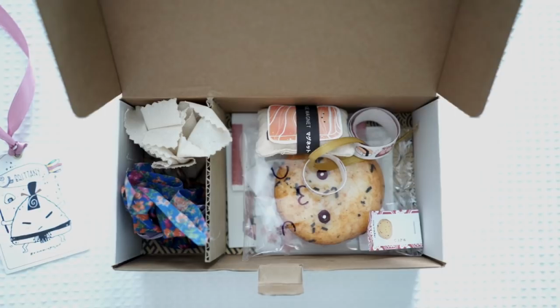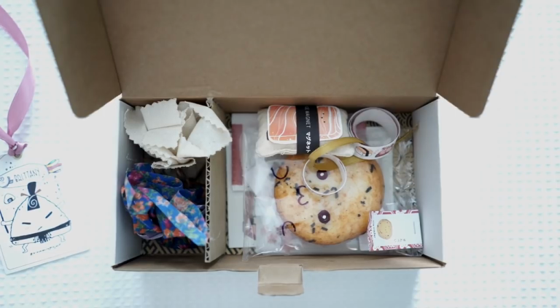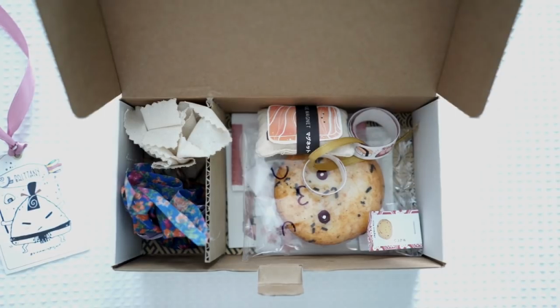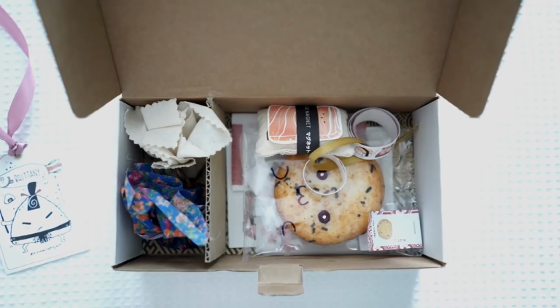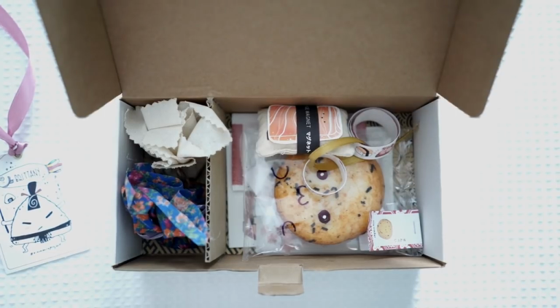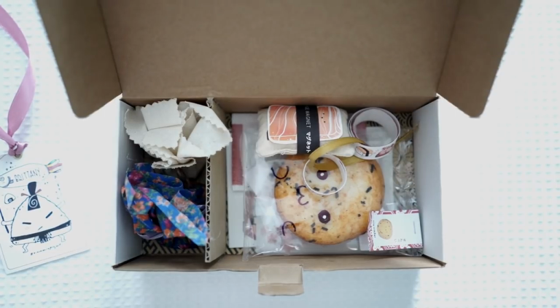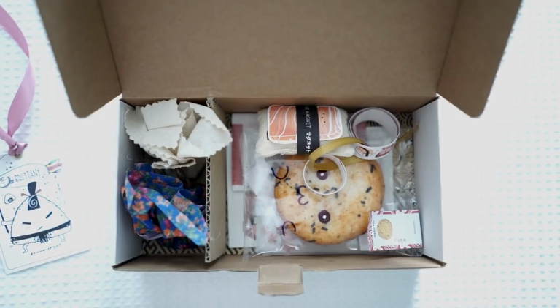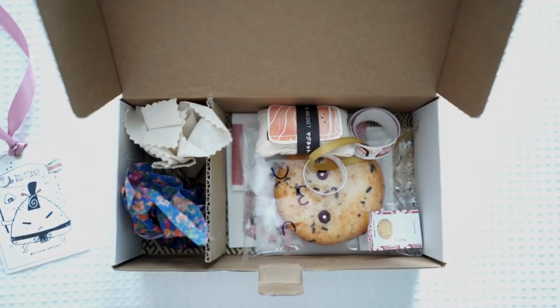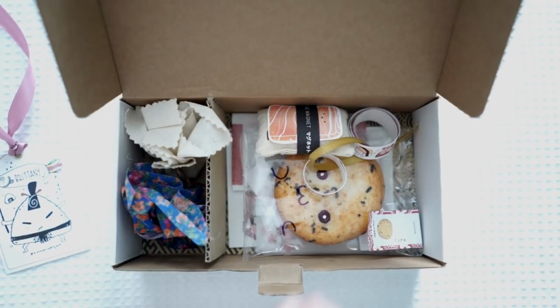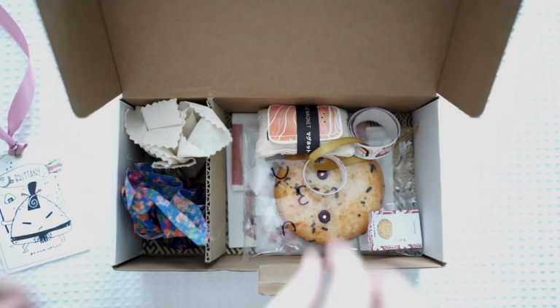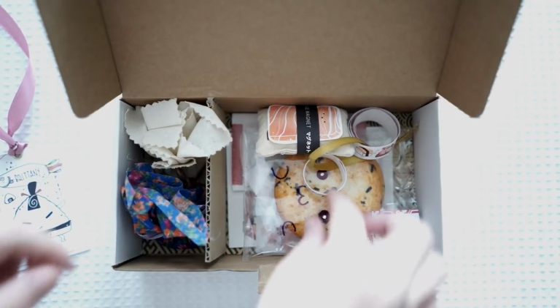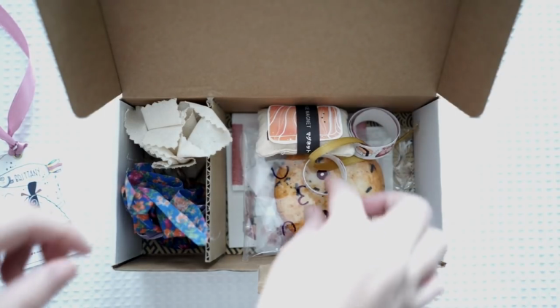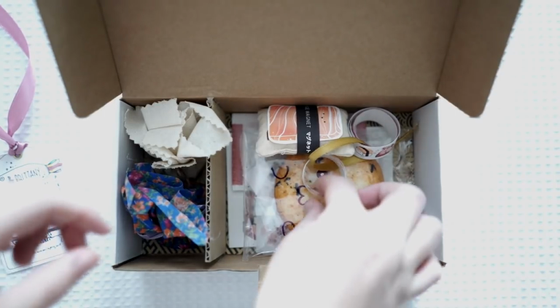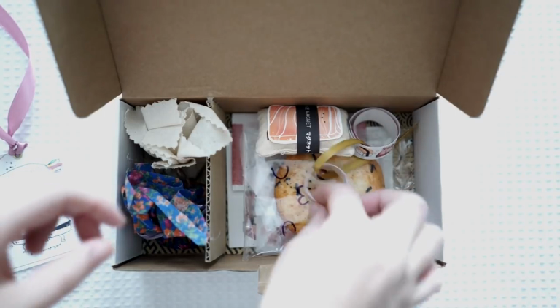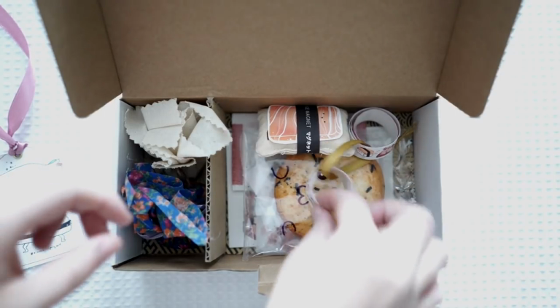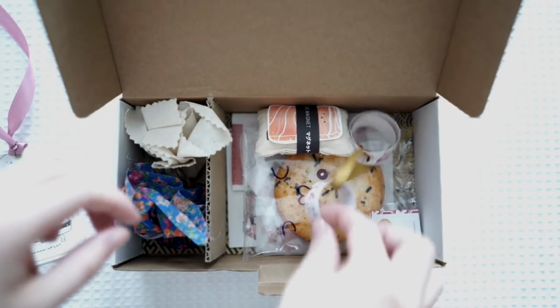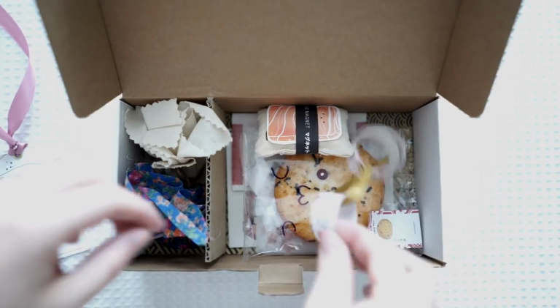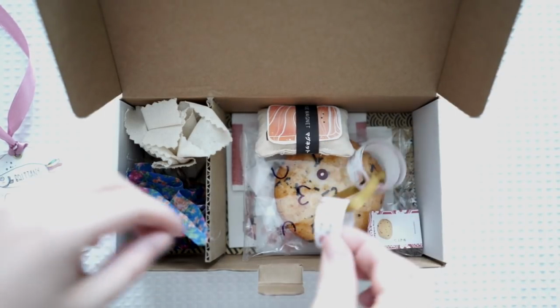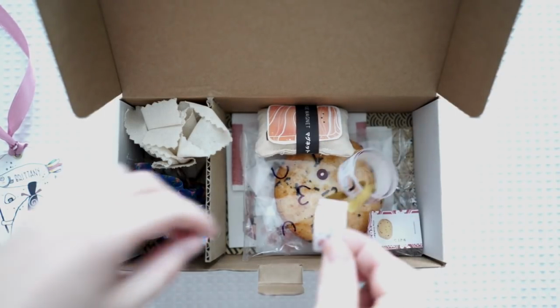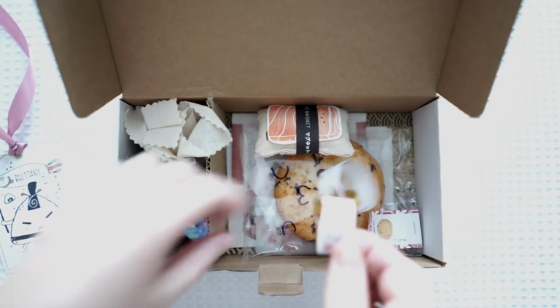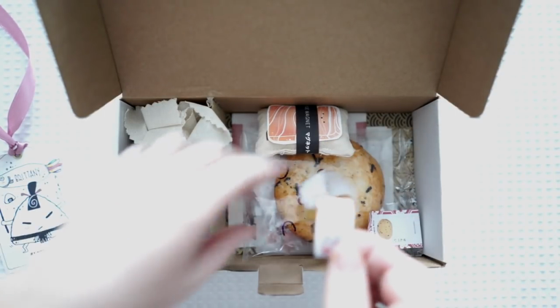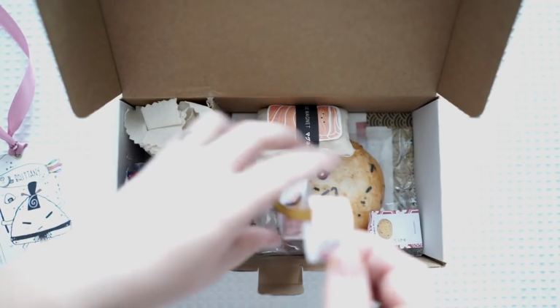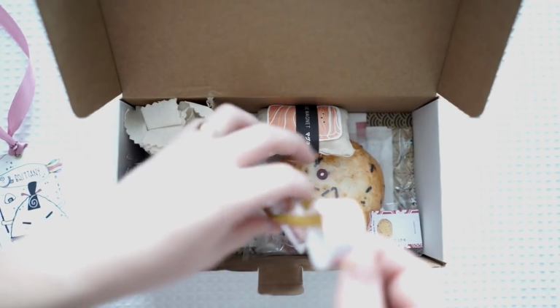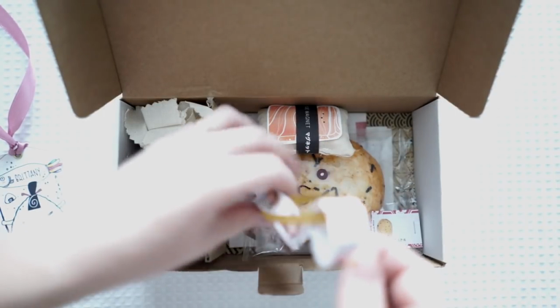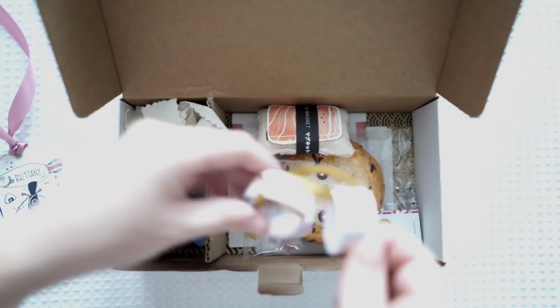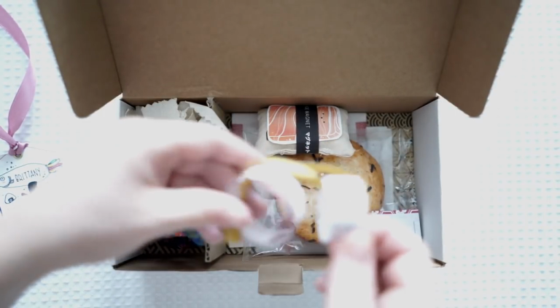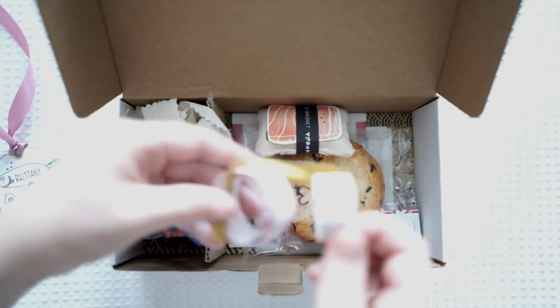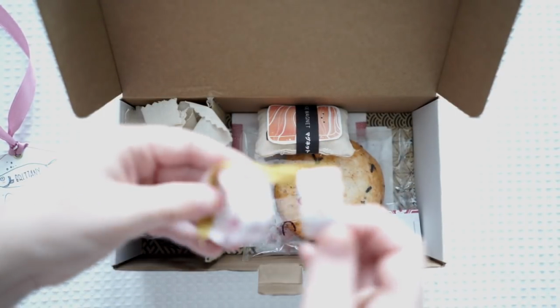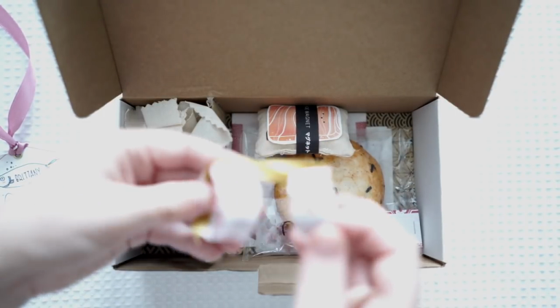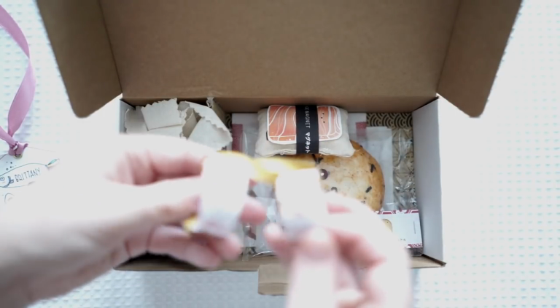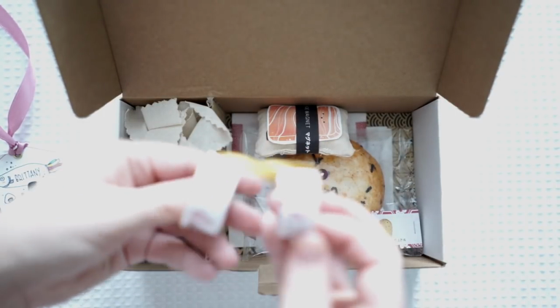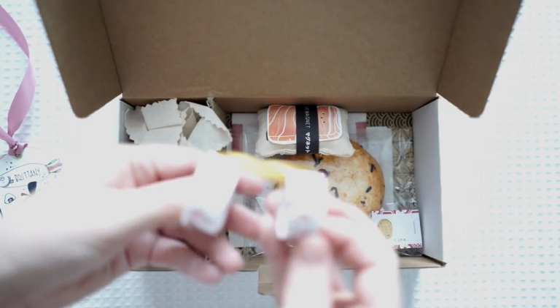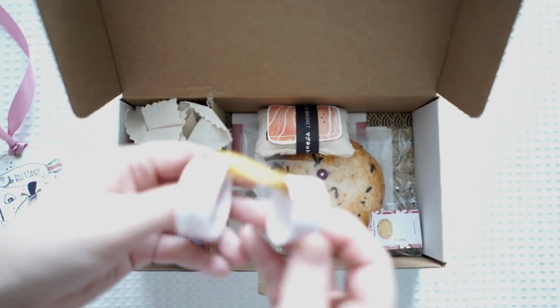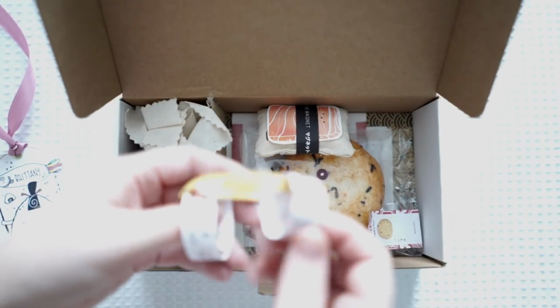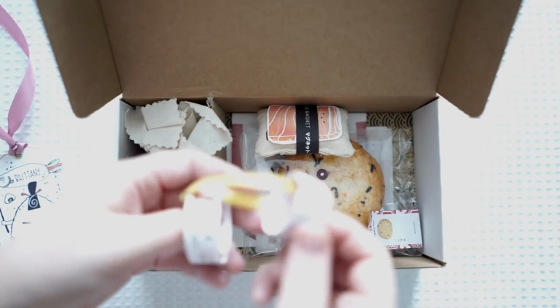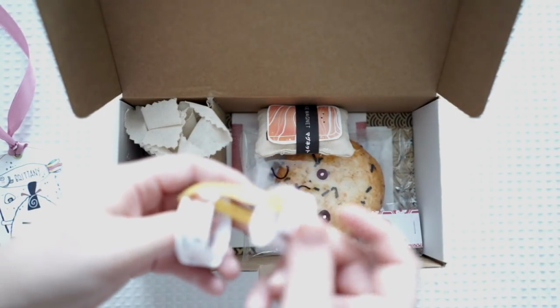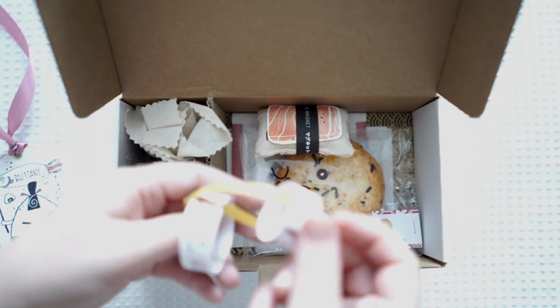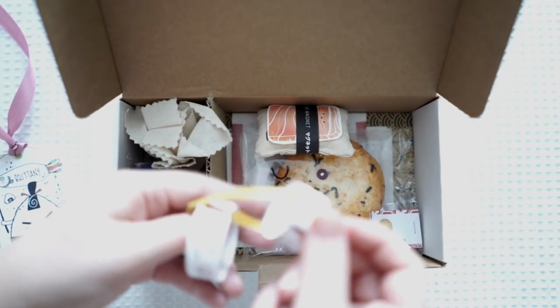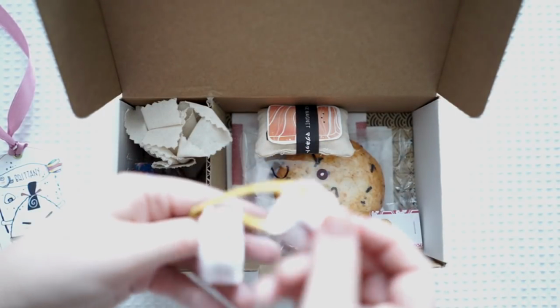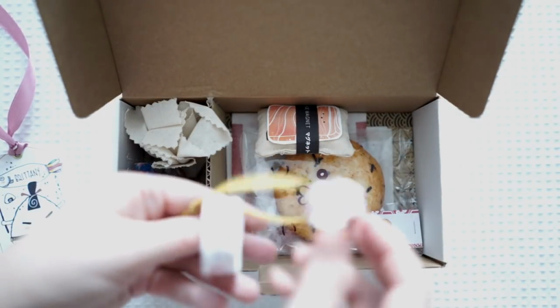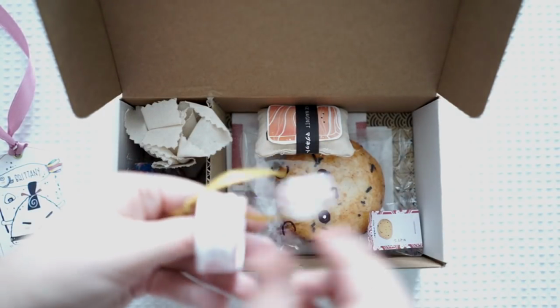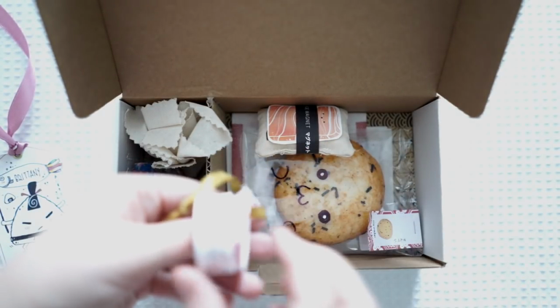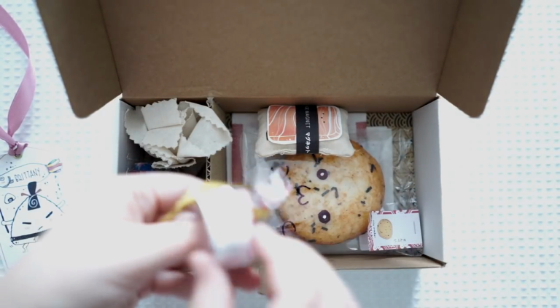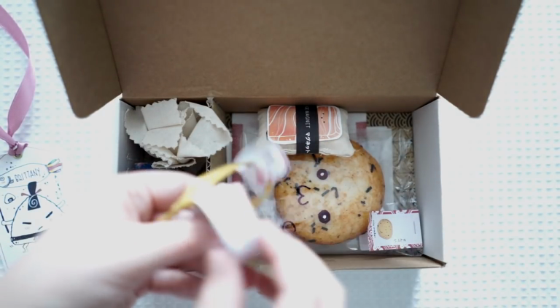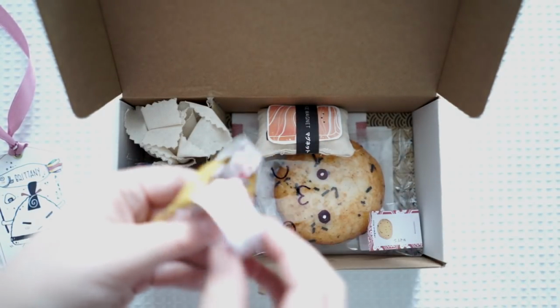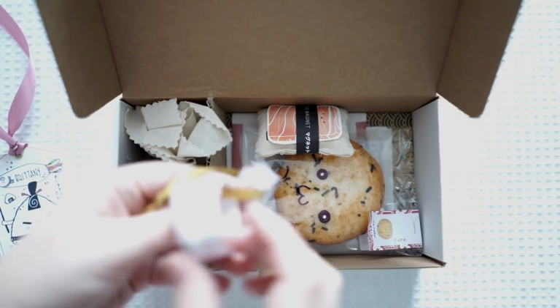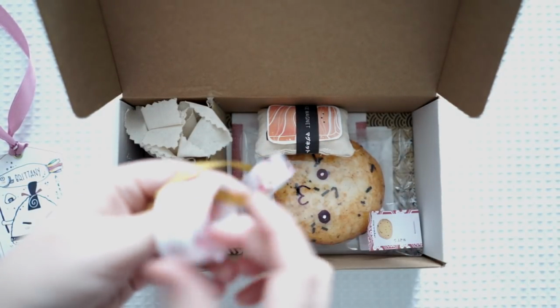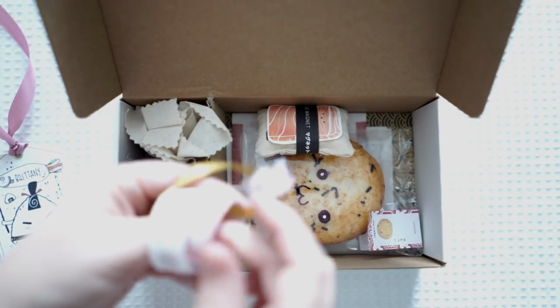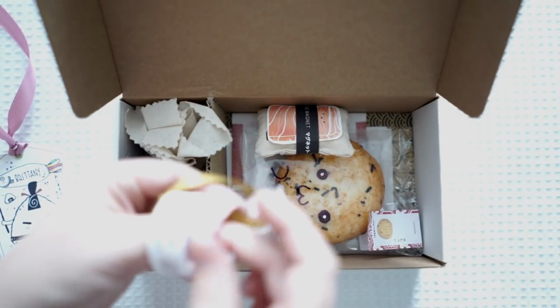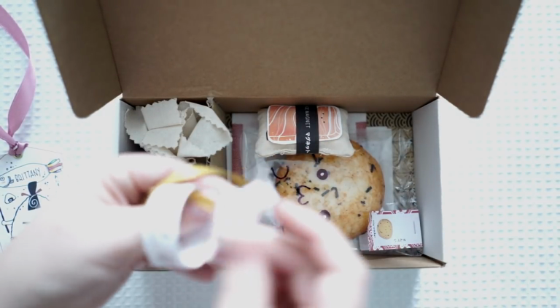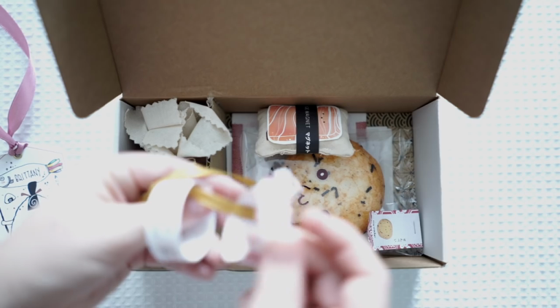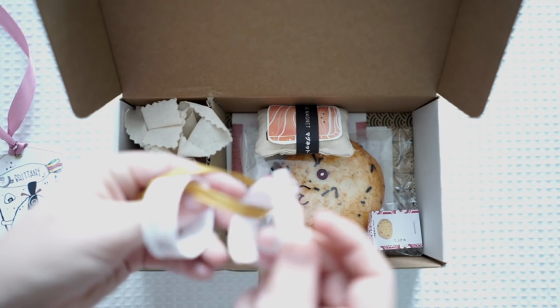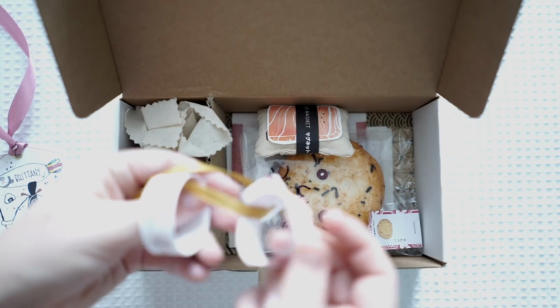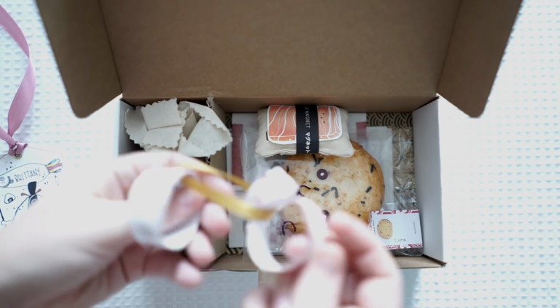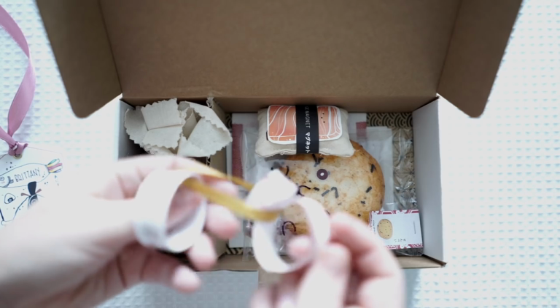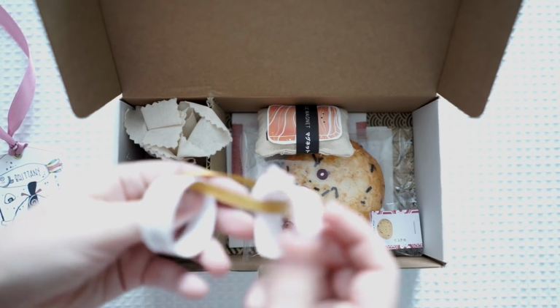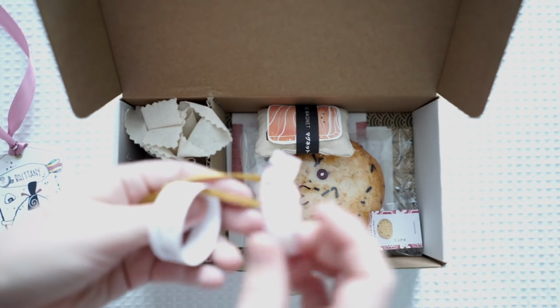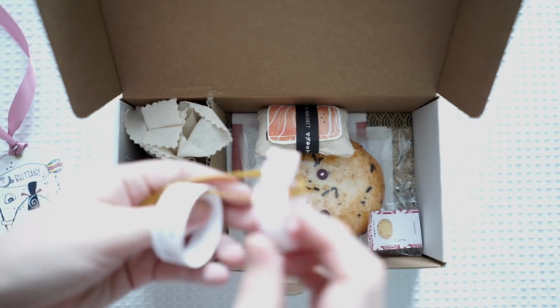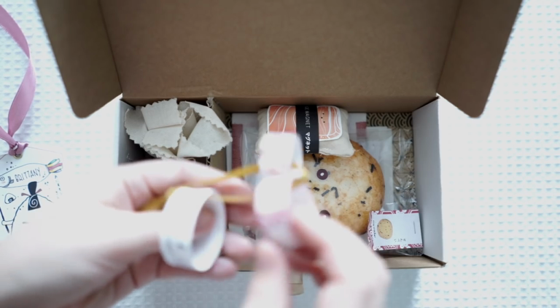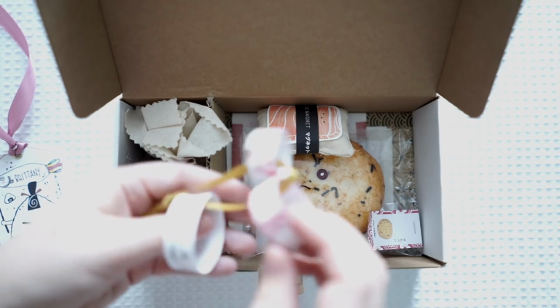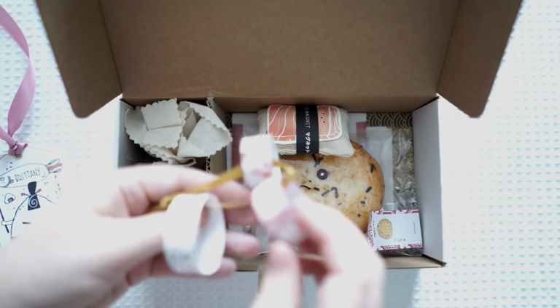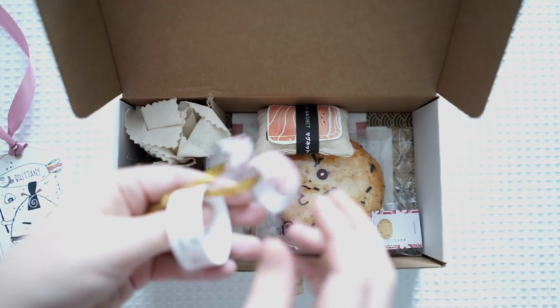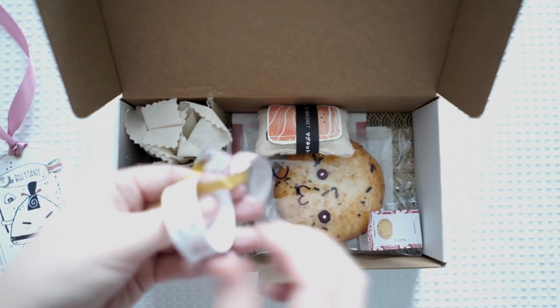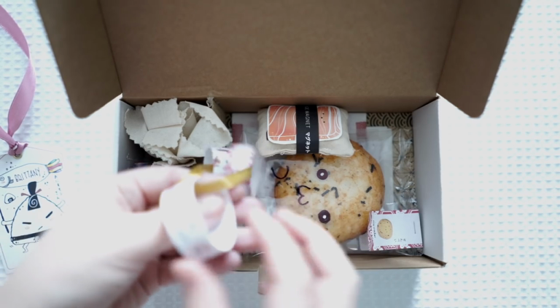This is the most adorable box. I think these are little washi samples.